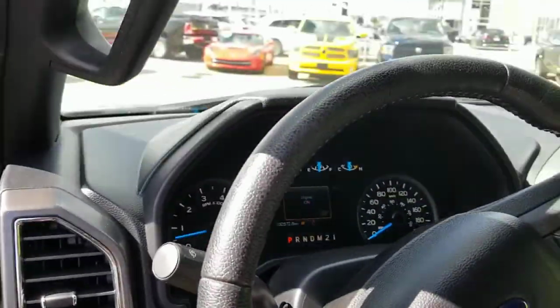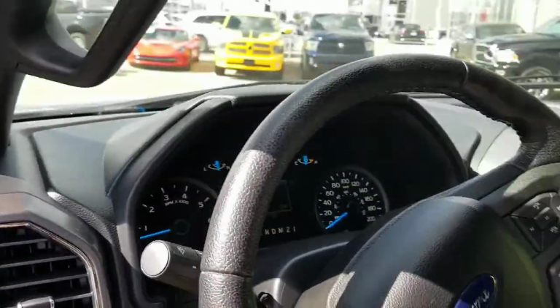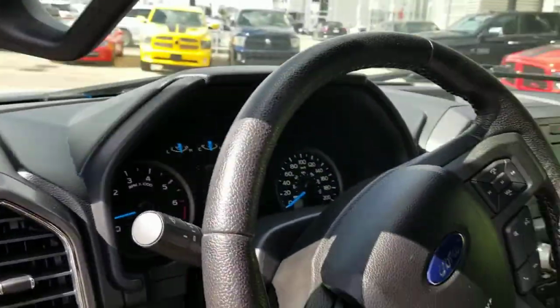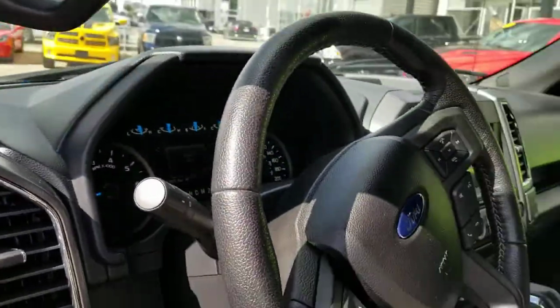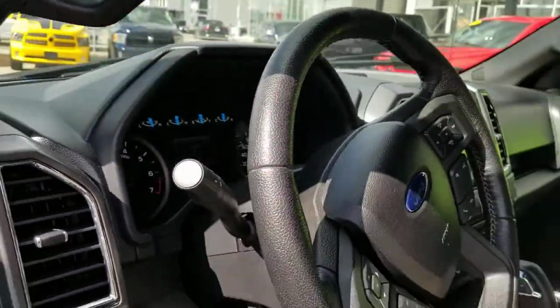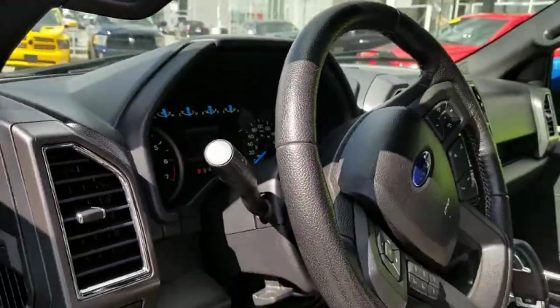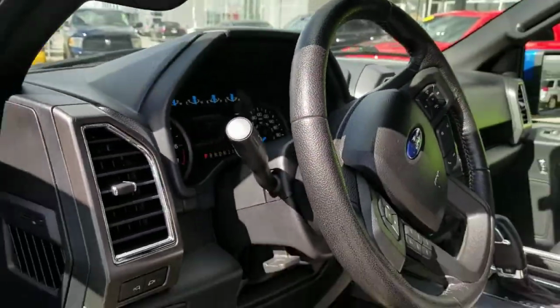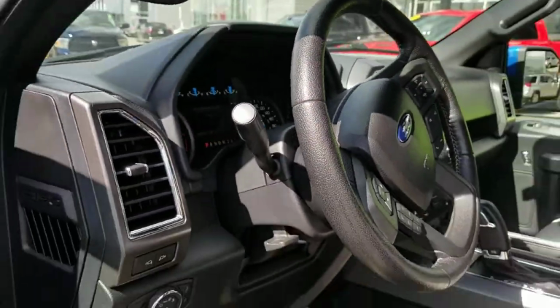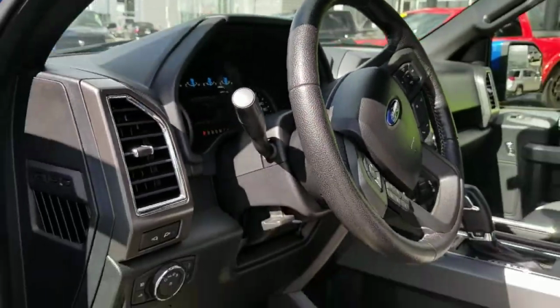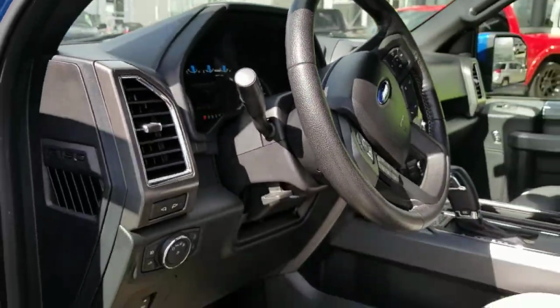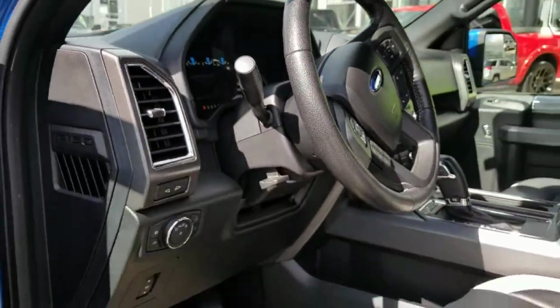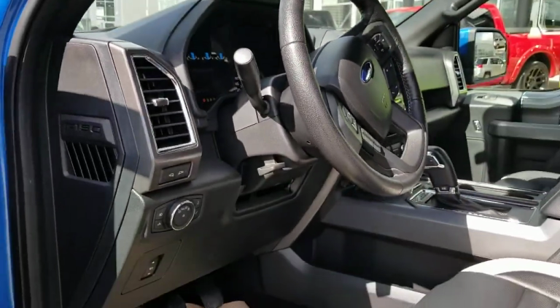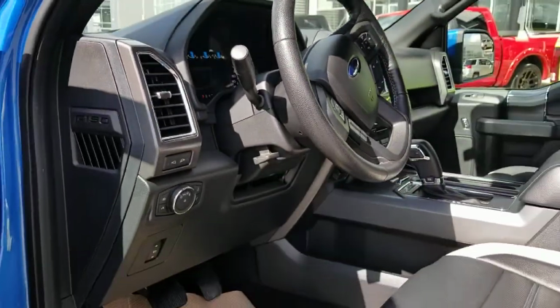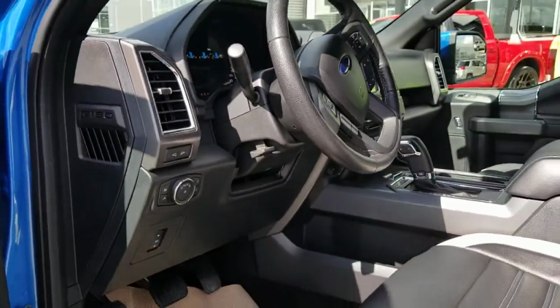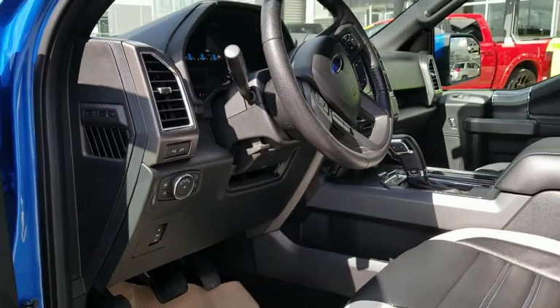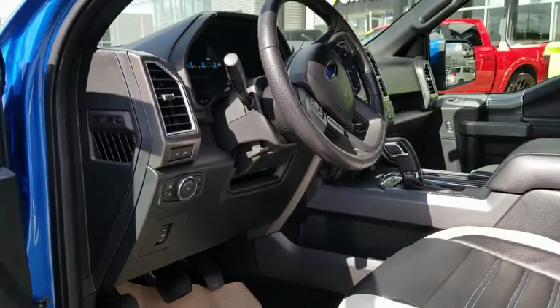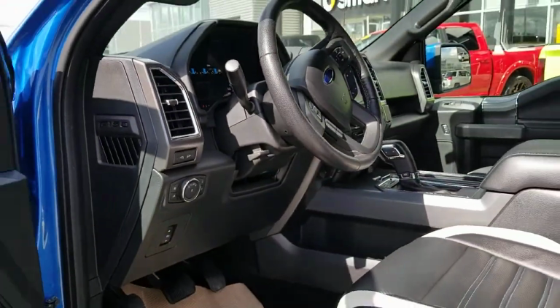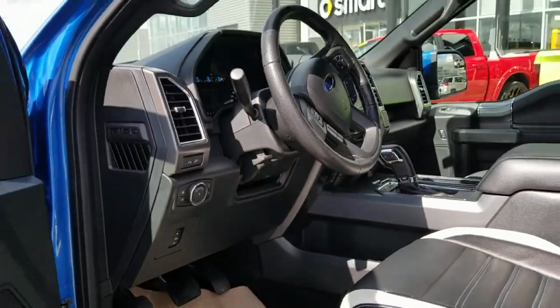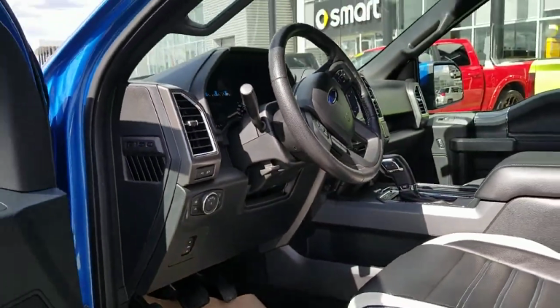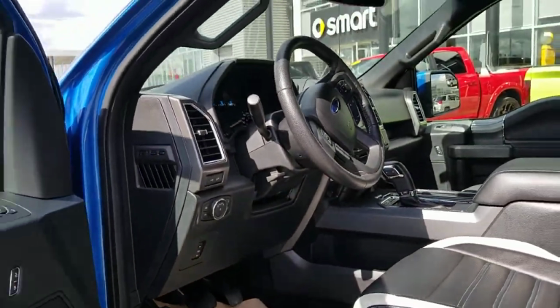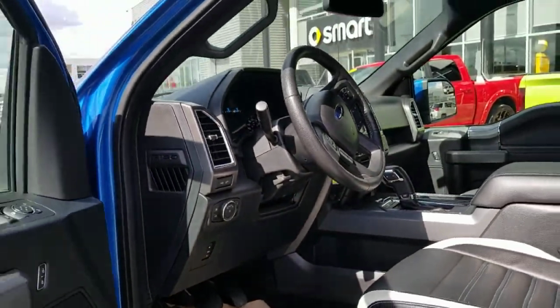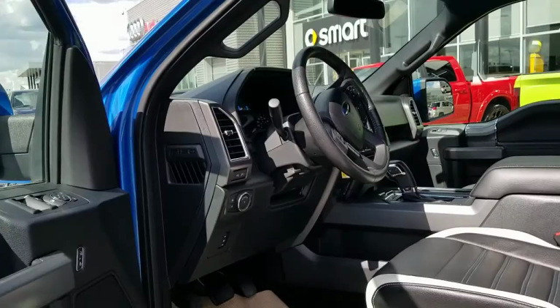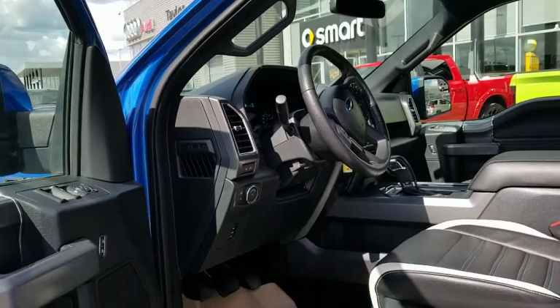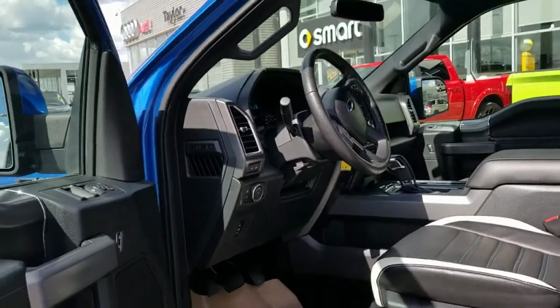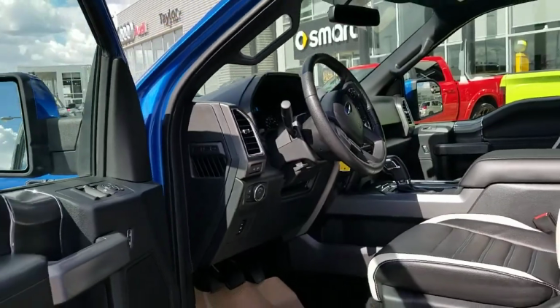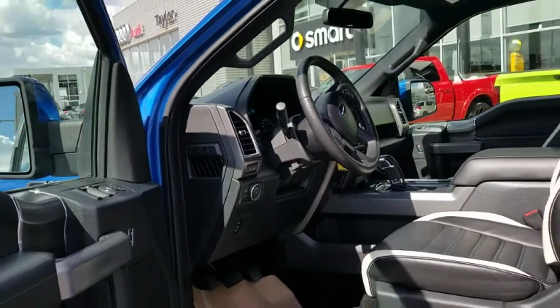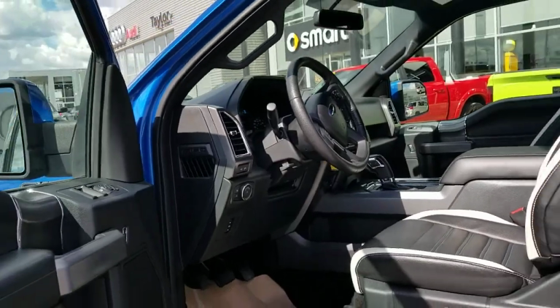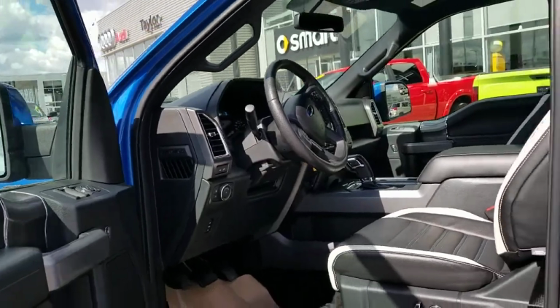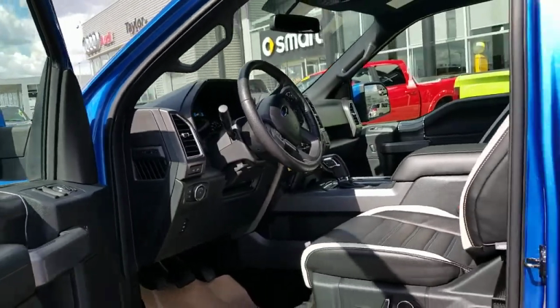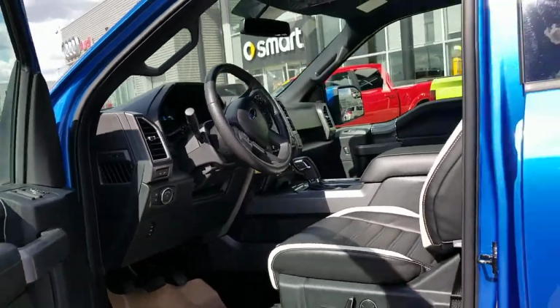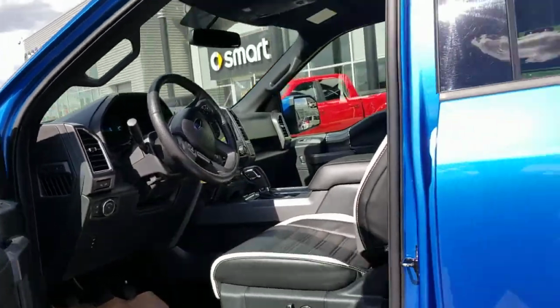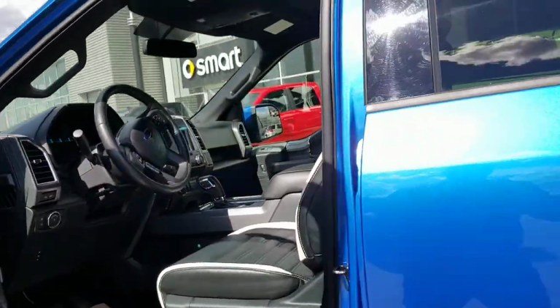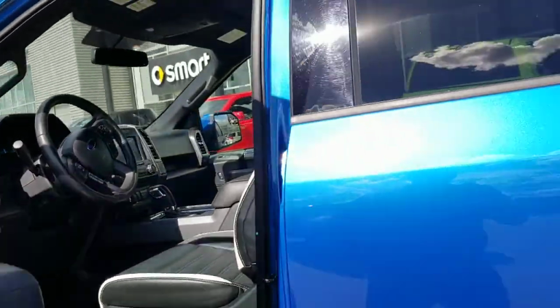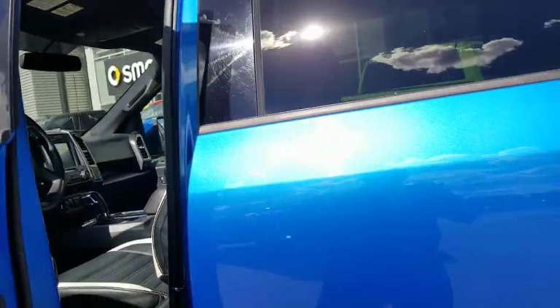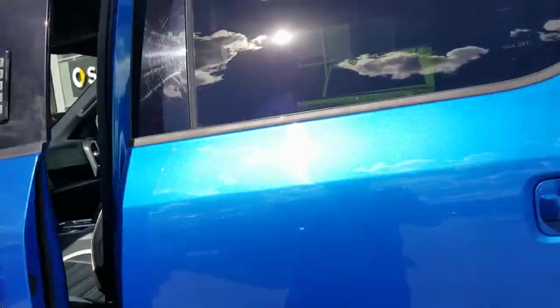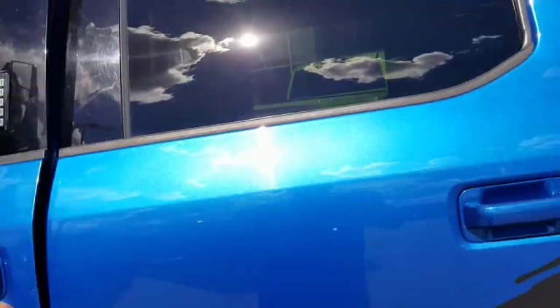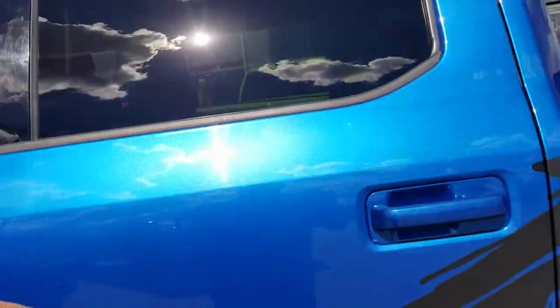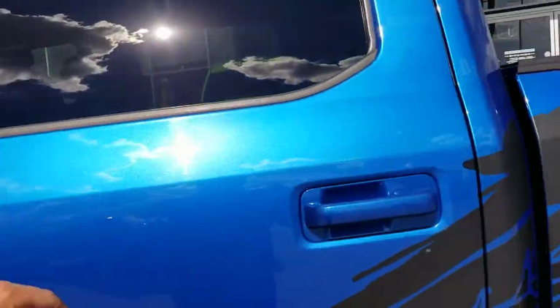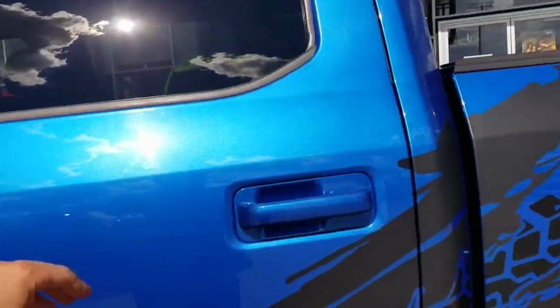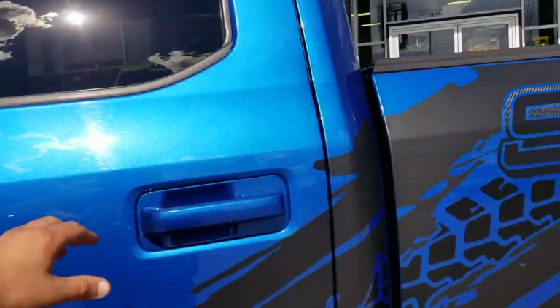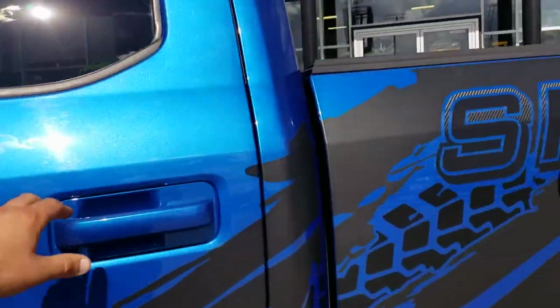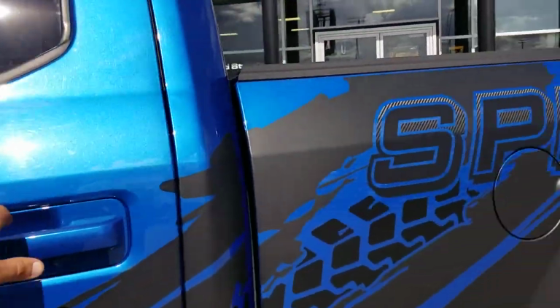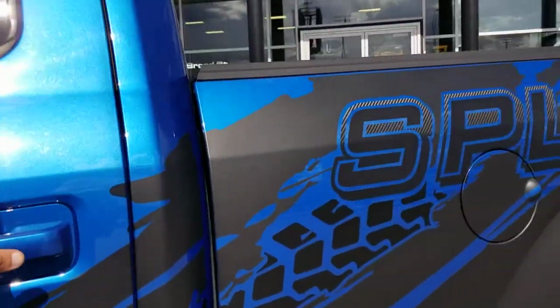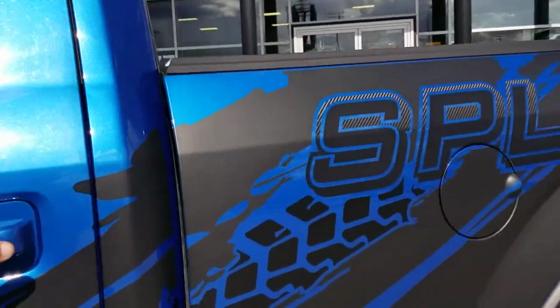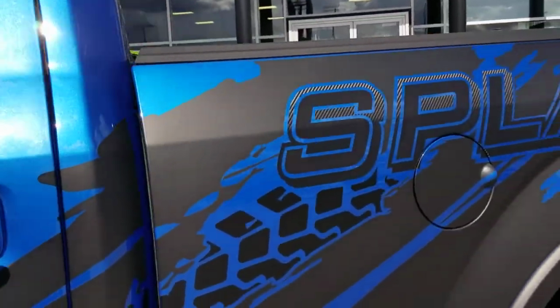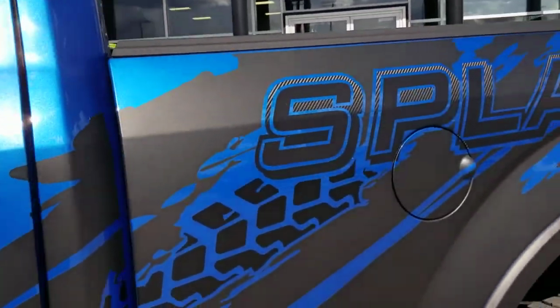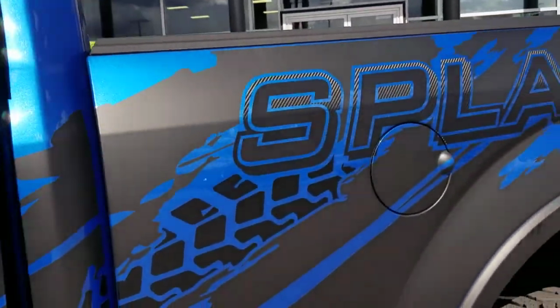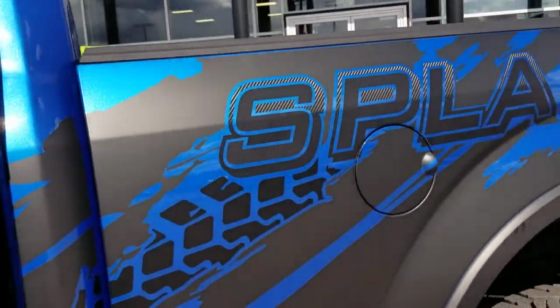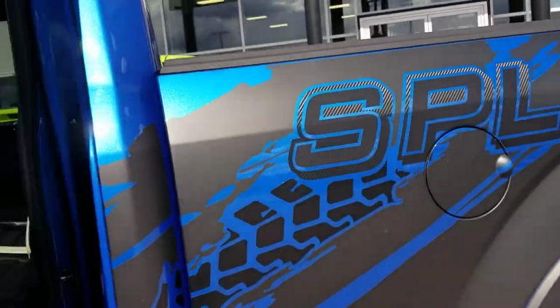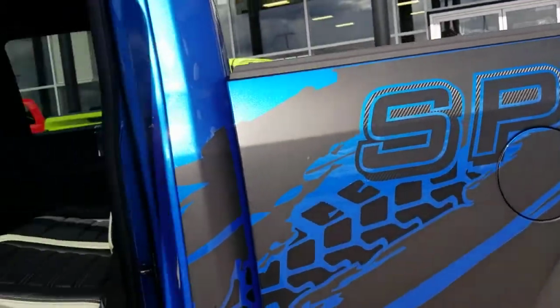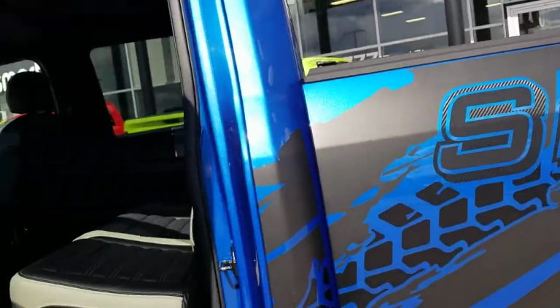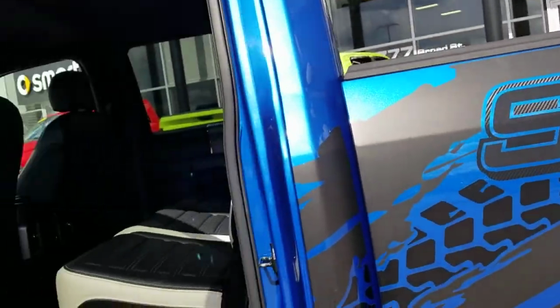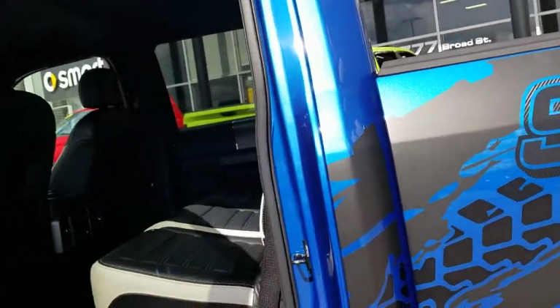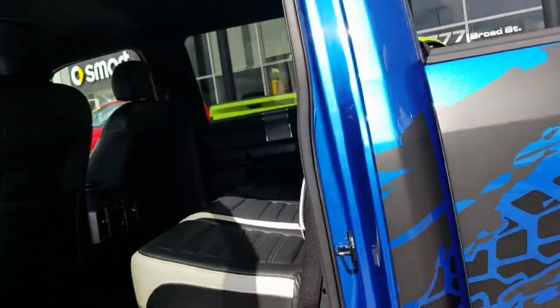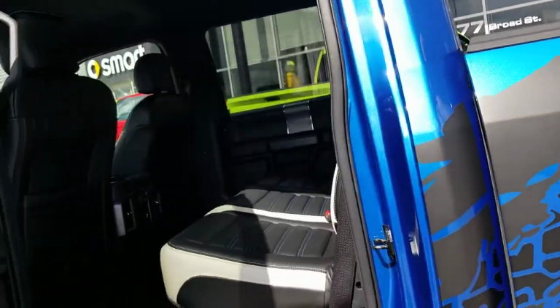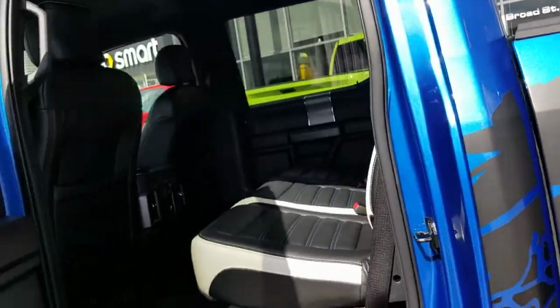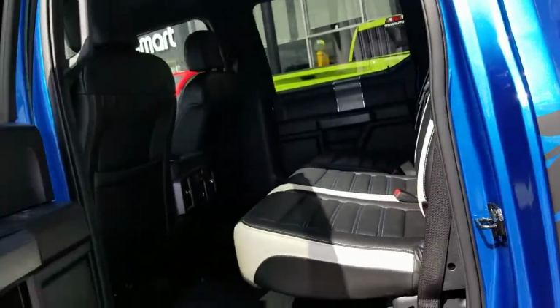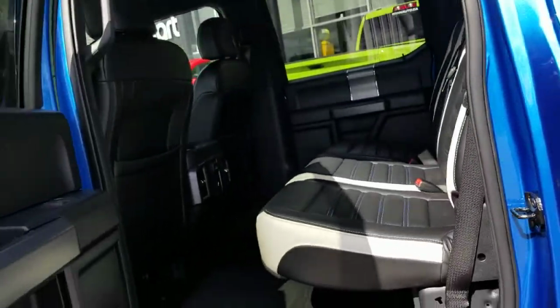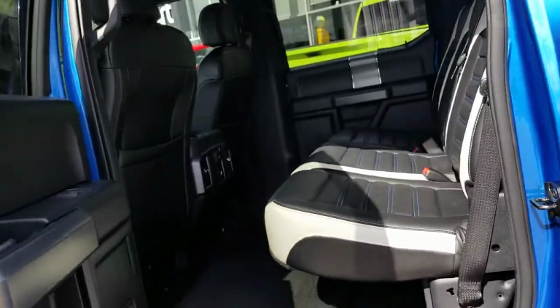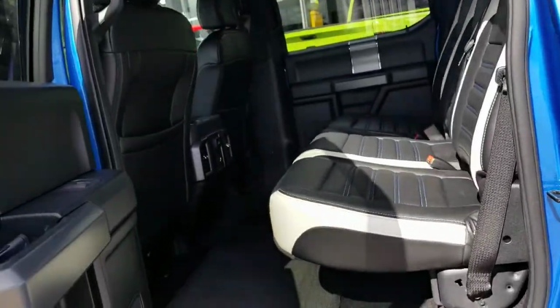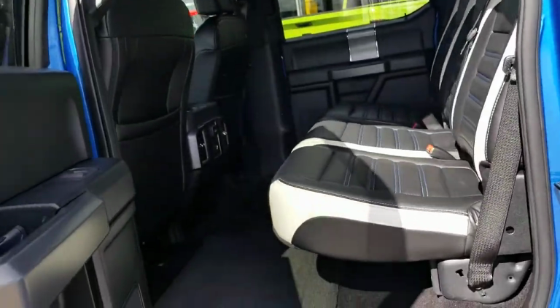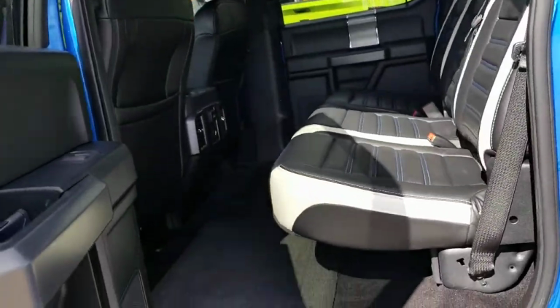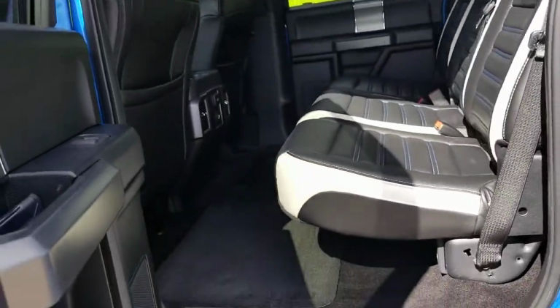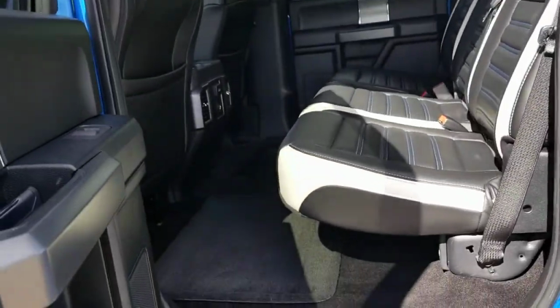One of my favorite features is the transmission of this vehicle — you can drive it in tow haul mode, you can drive it in sport mode, or regular, however you're feeling that day.